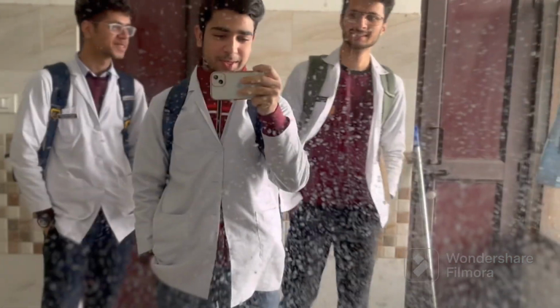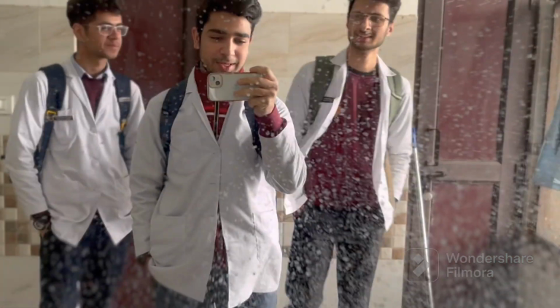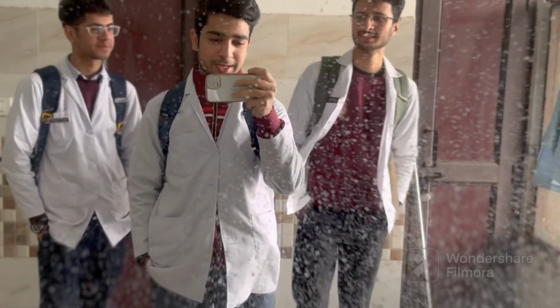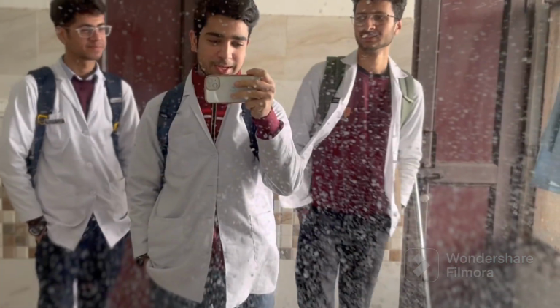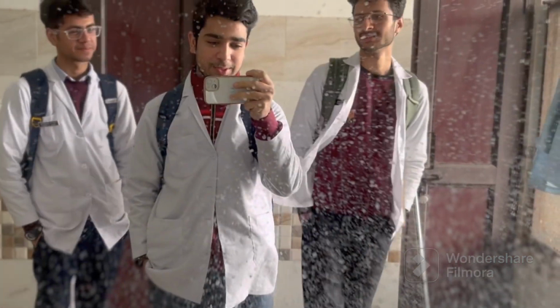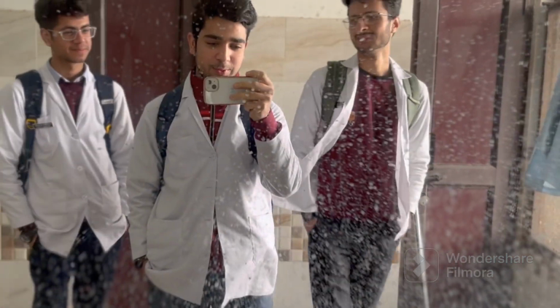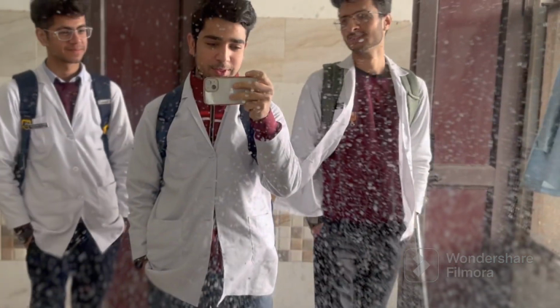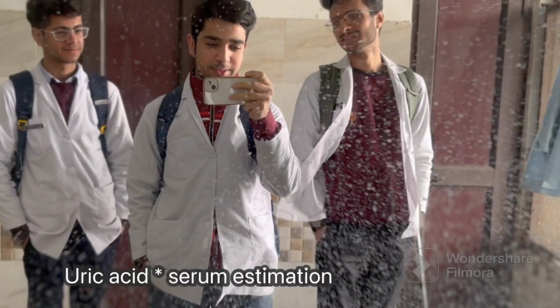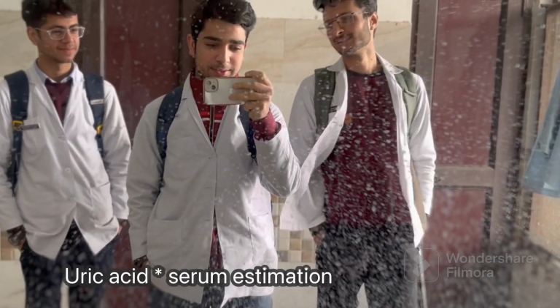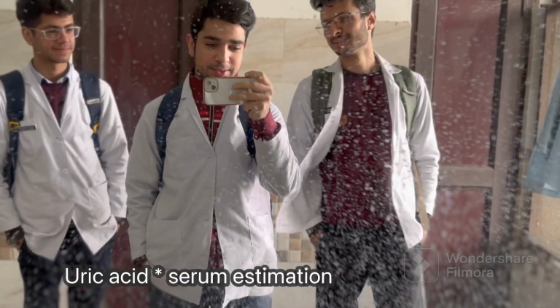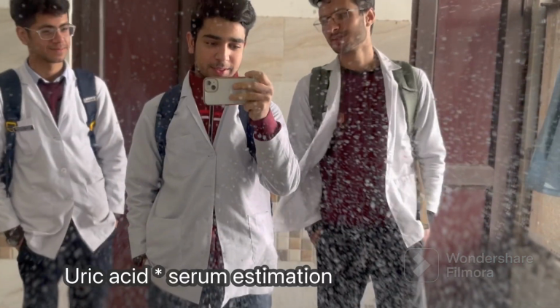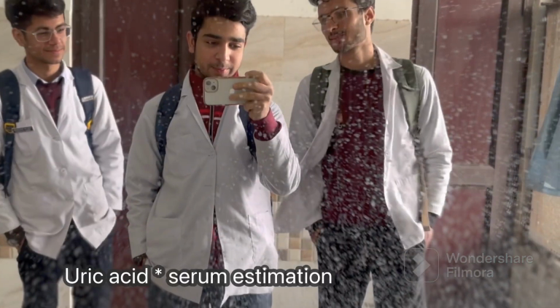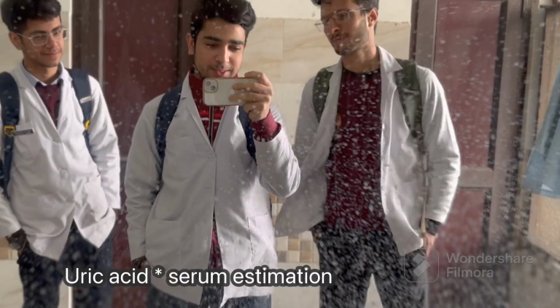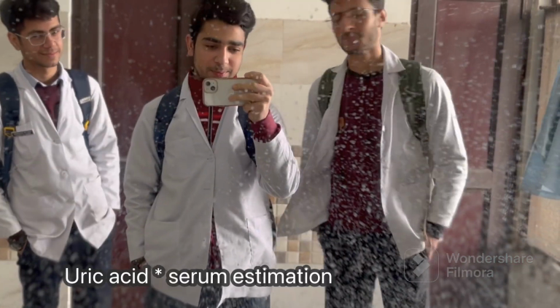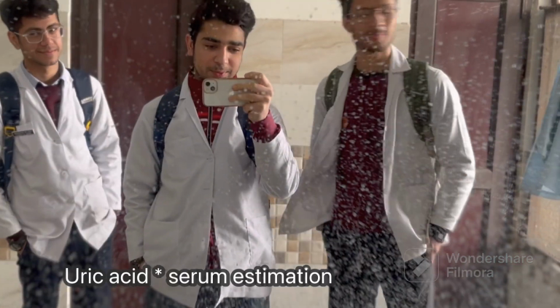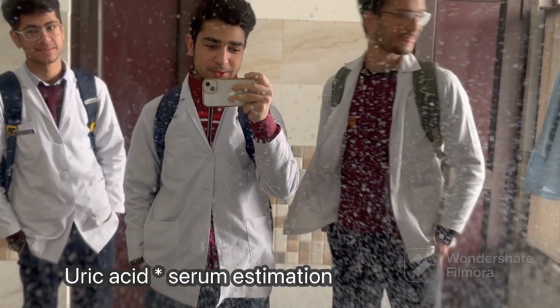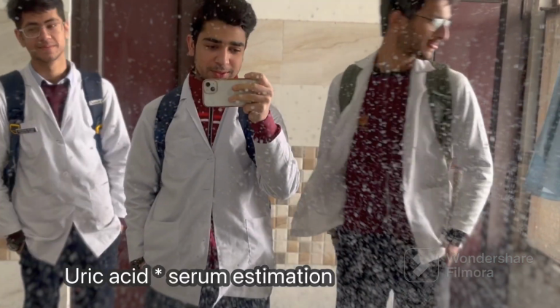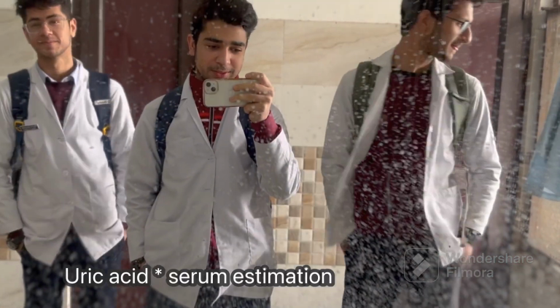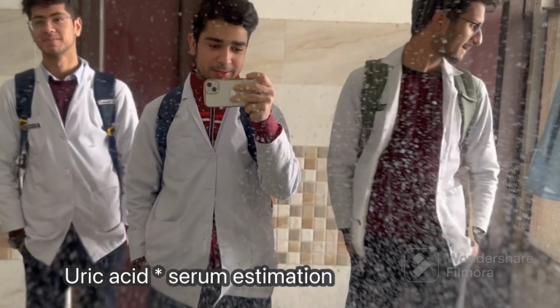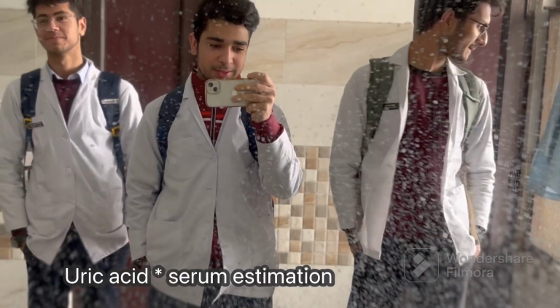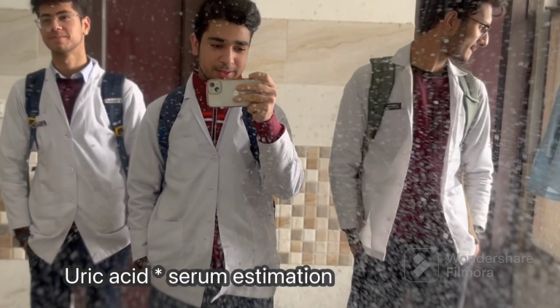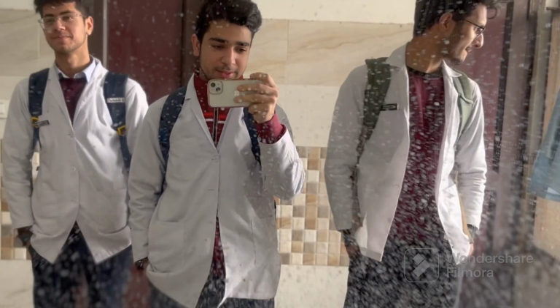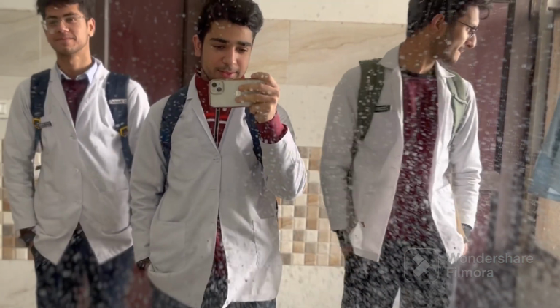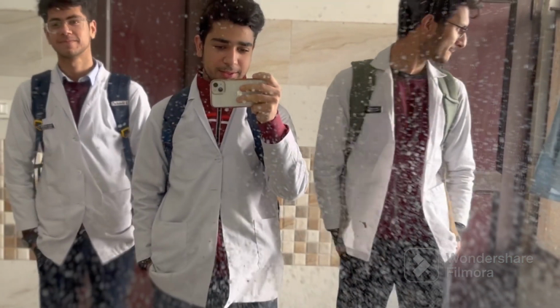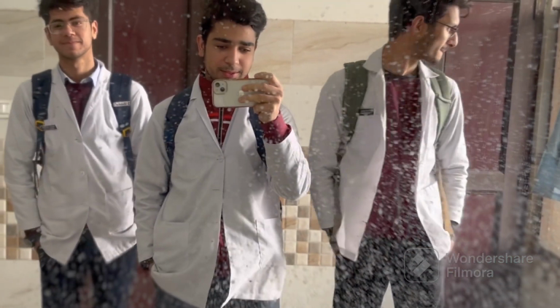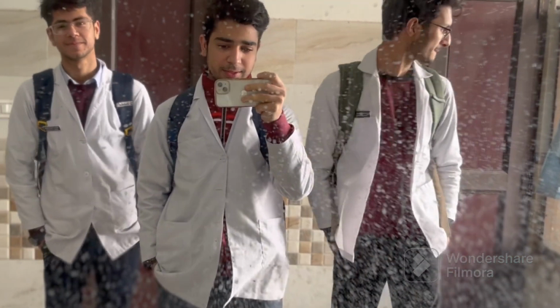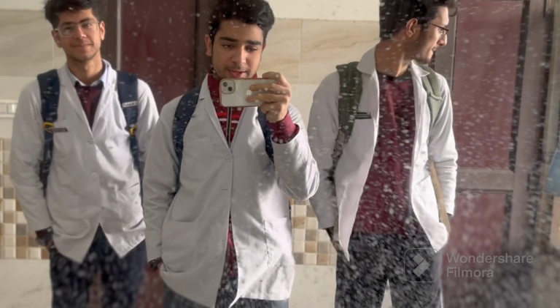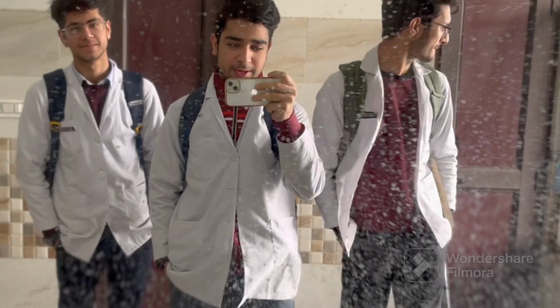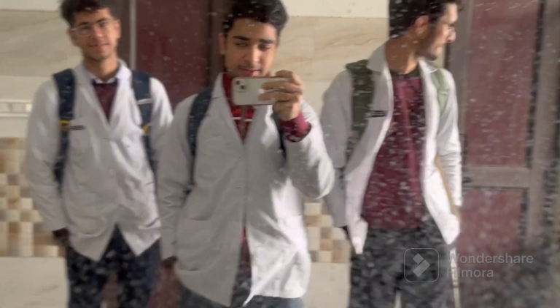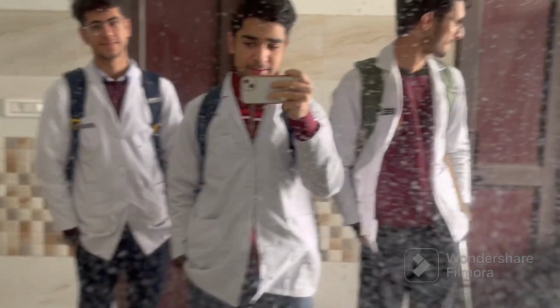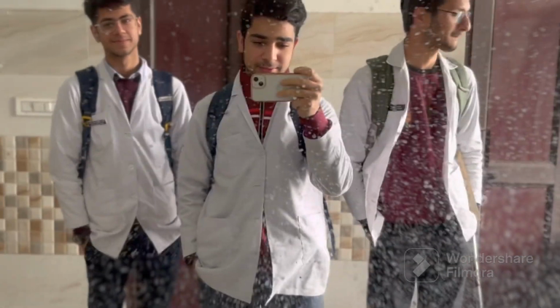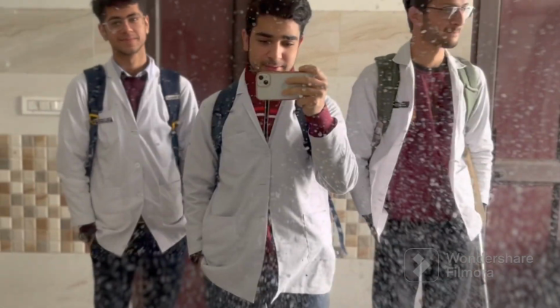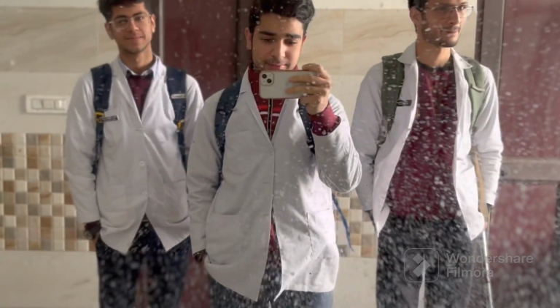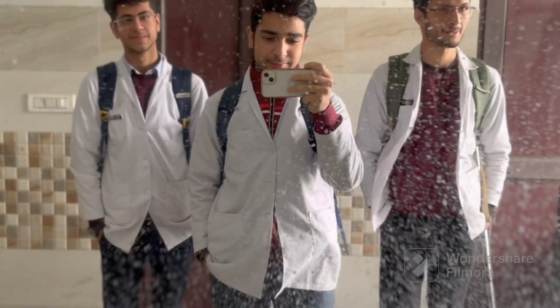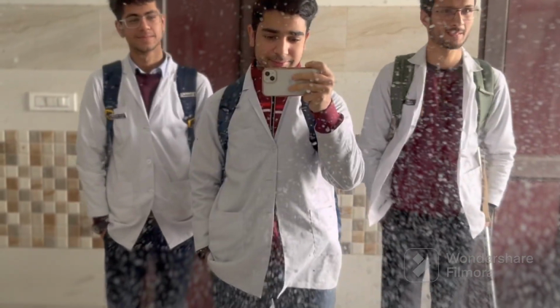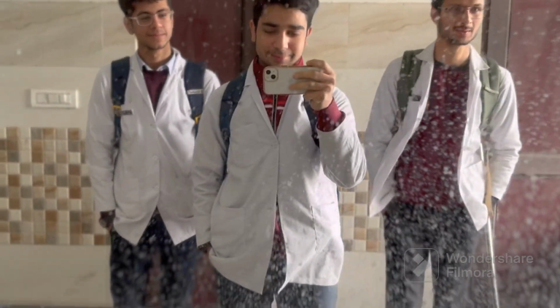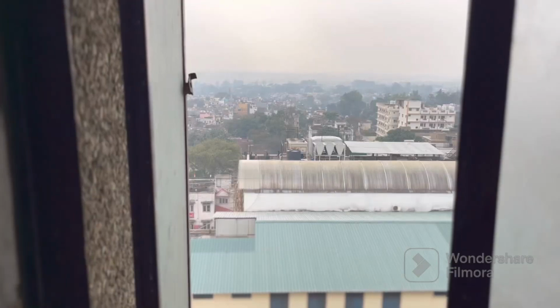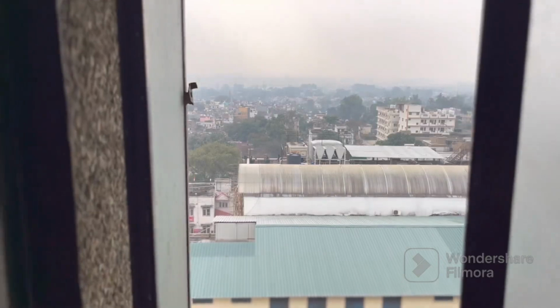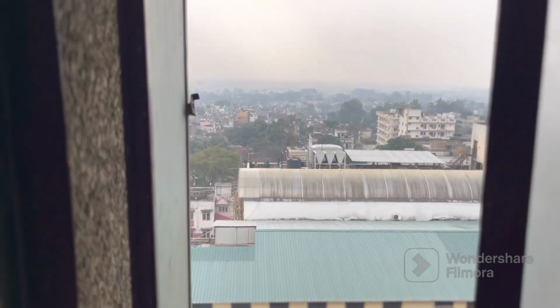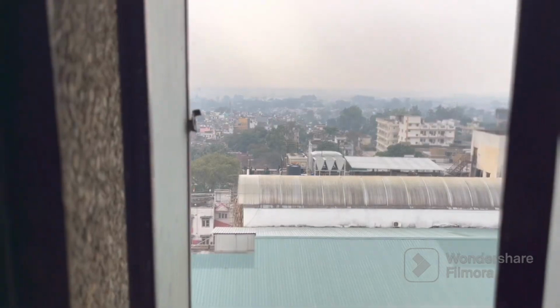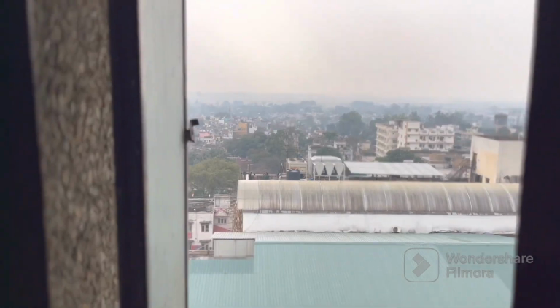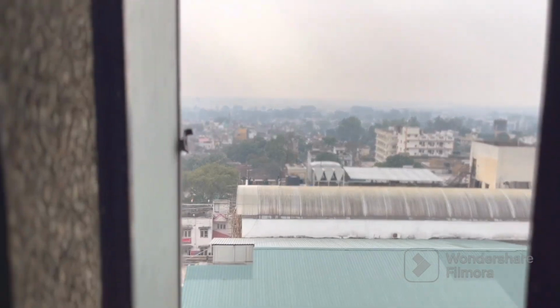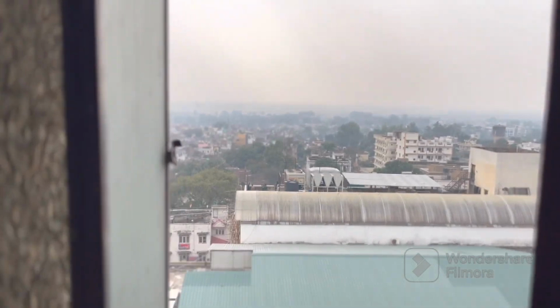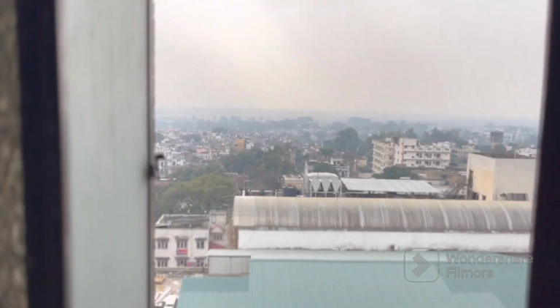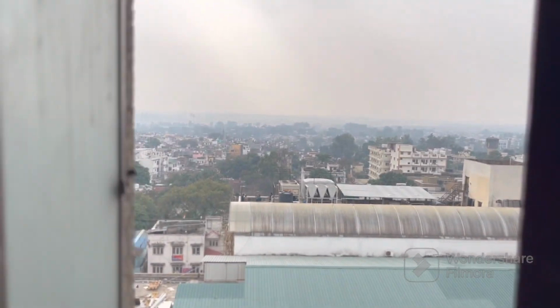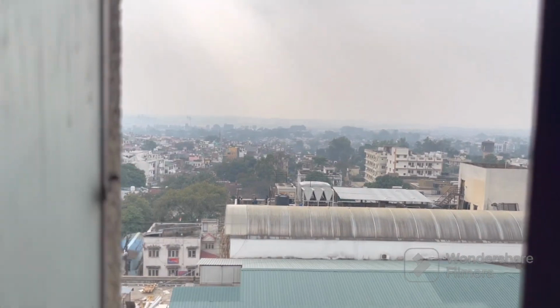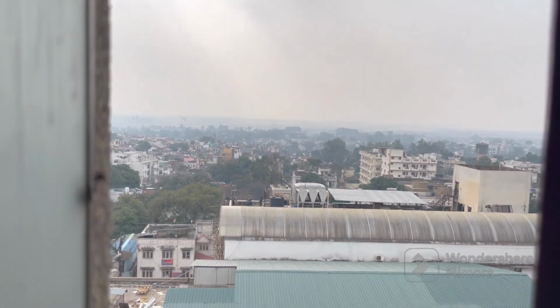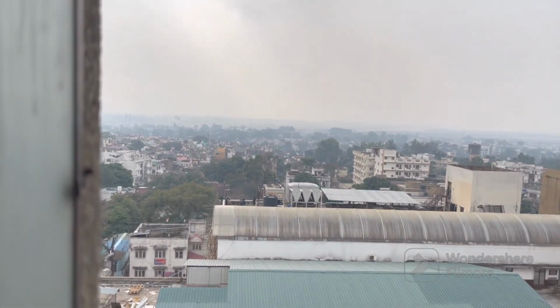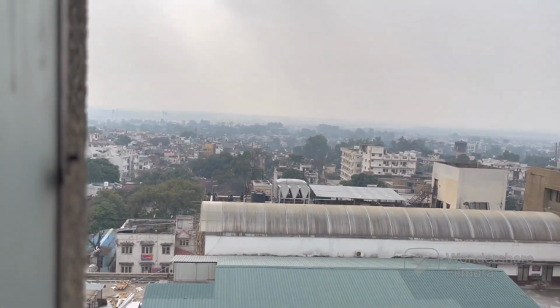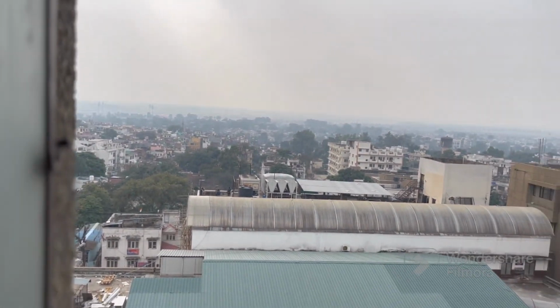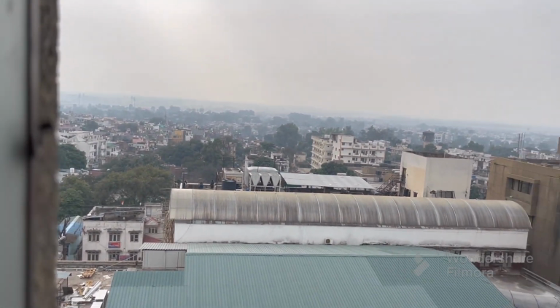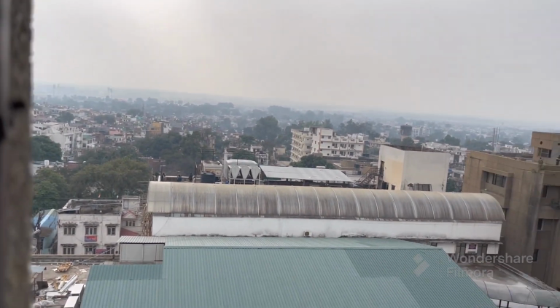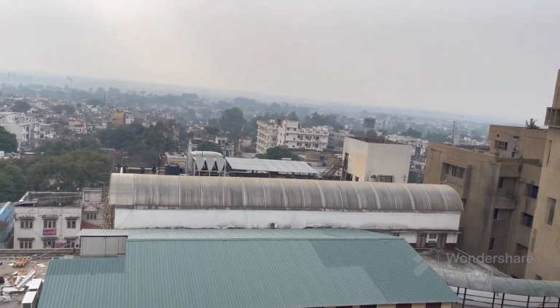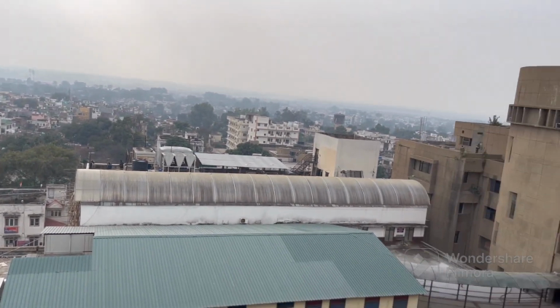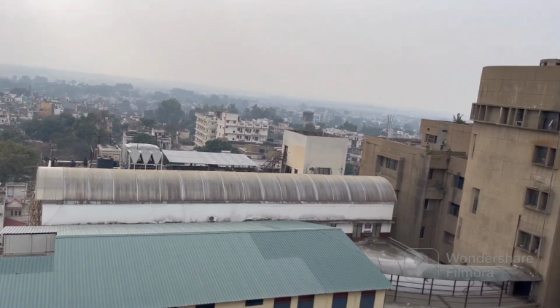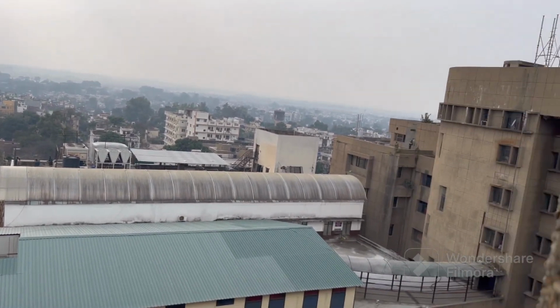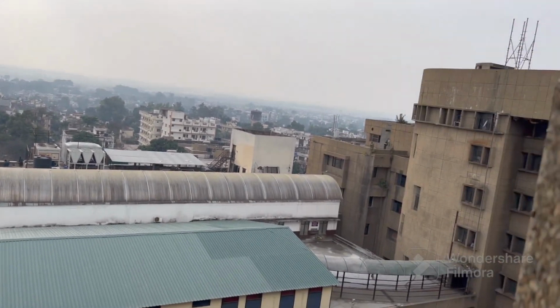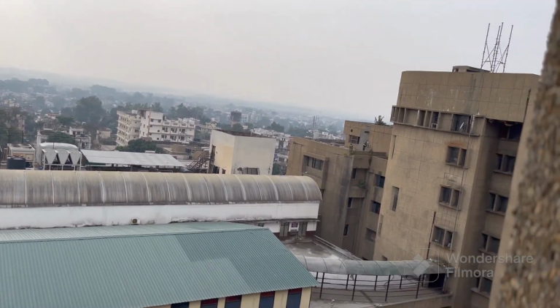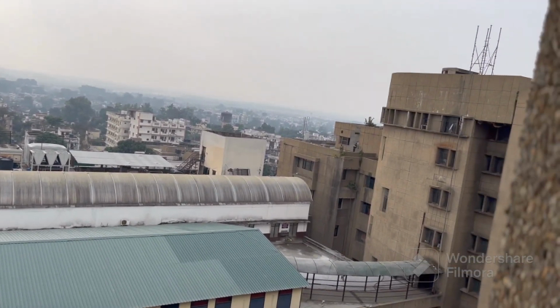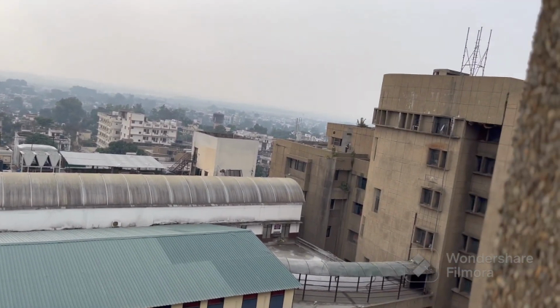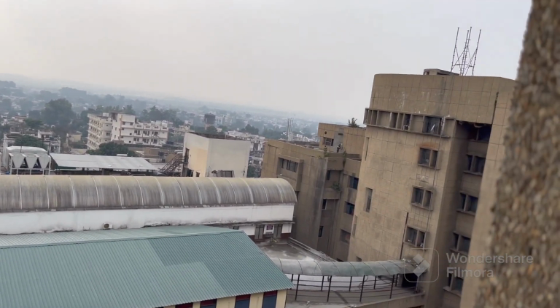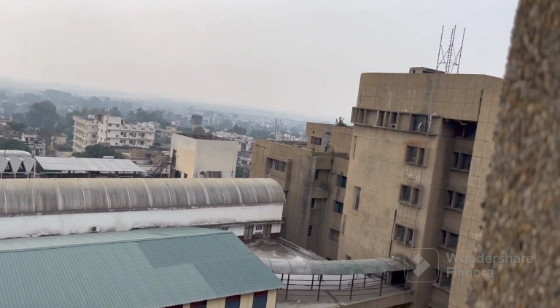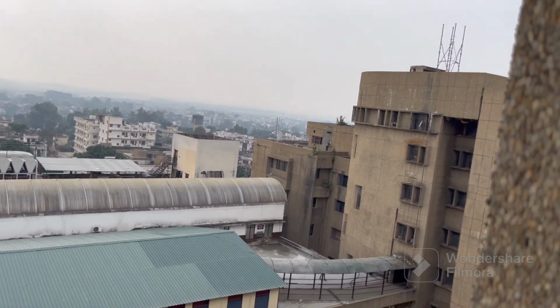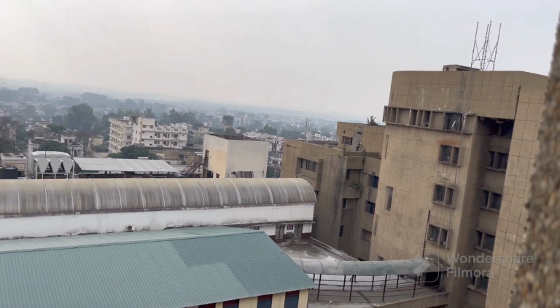Today we went to the biochemistry lab and we have done uric acid serum estimation. Here we have a view out of the biochemistry lab.